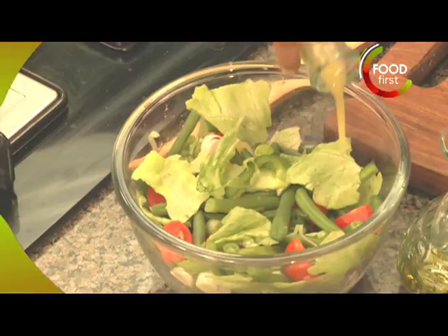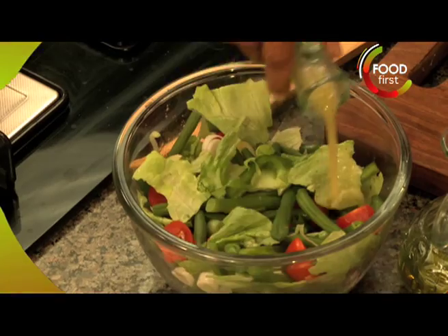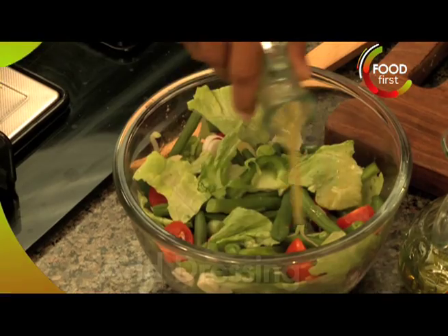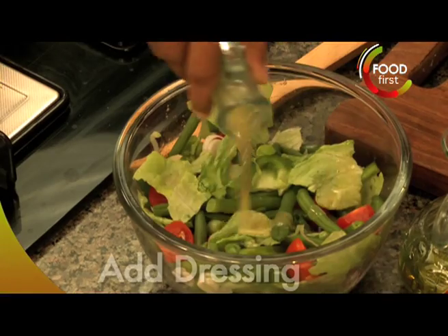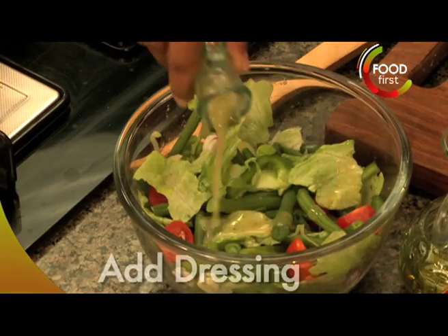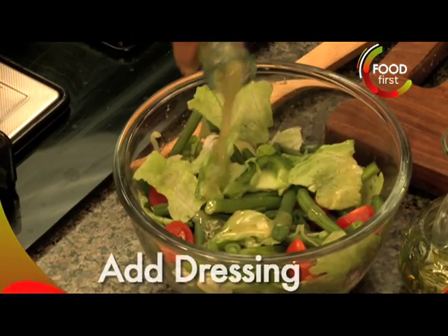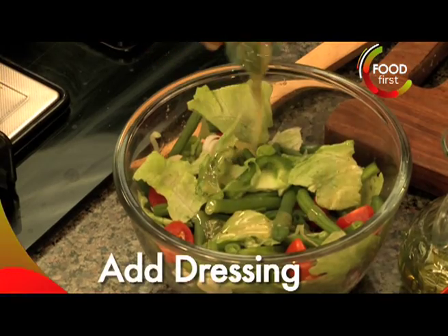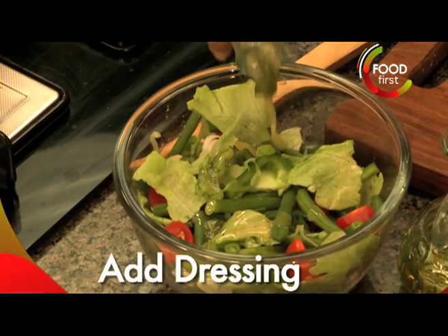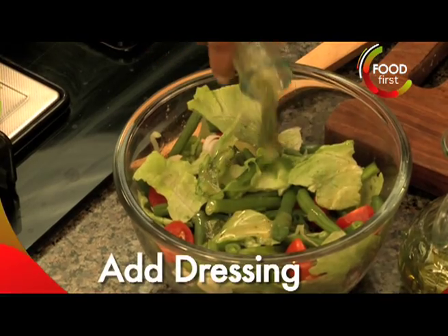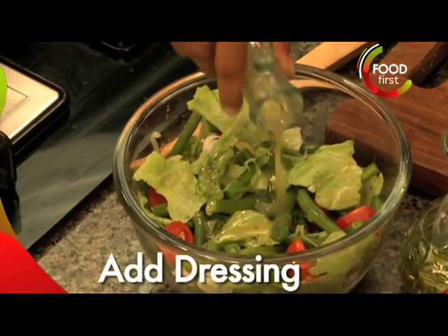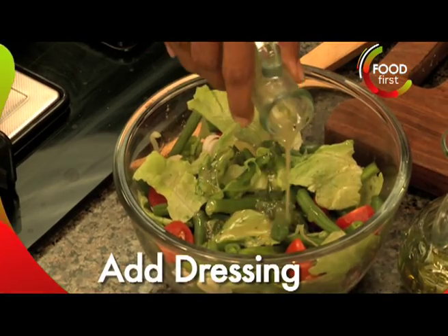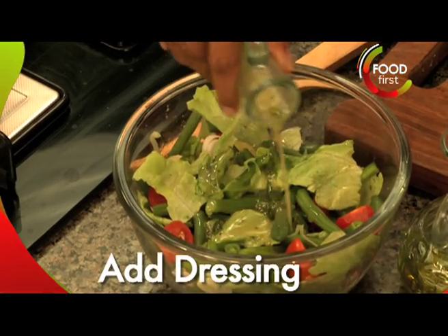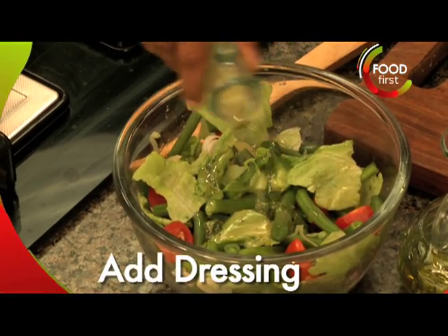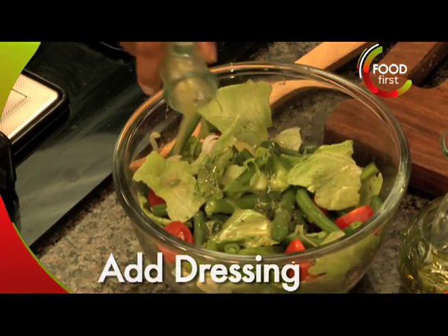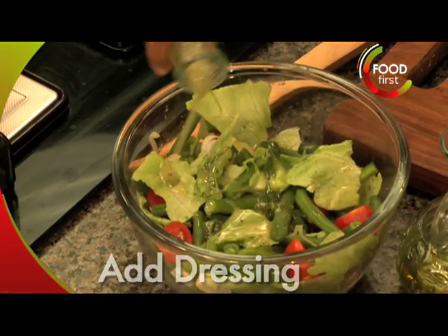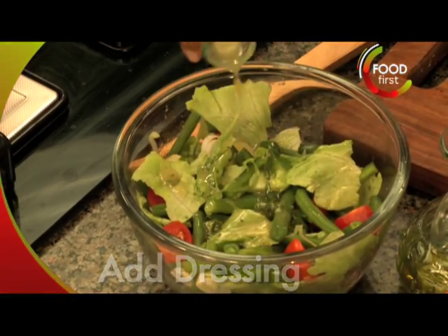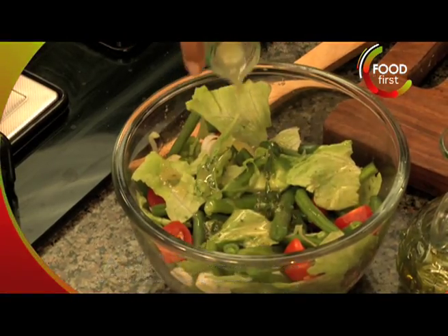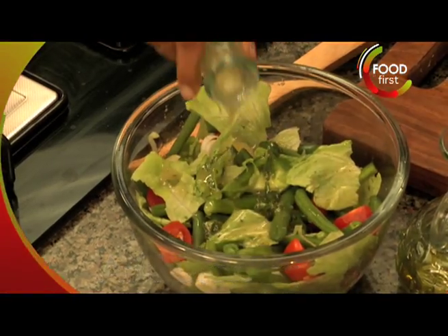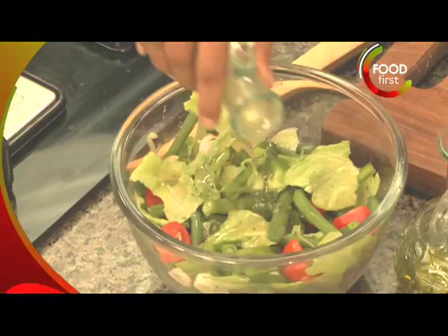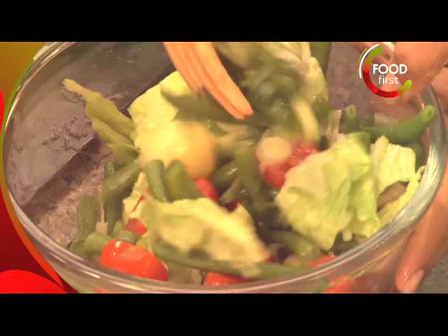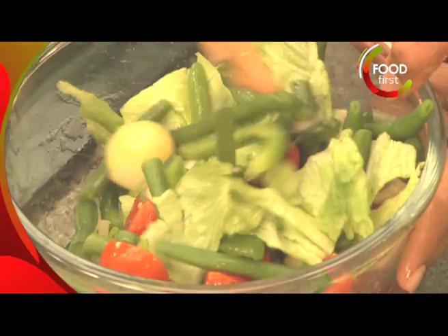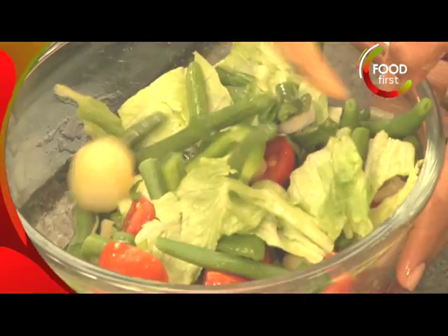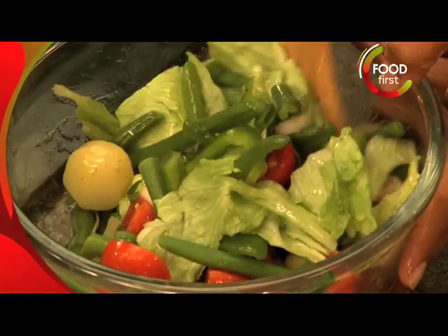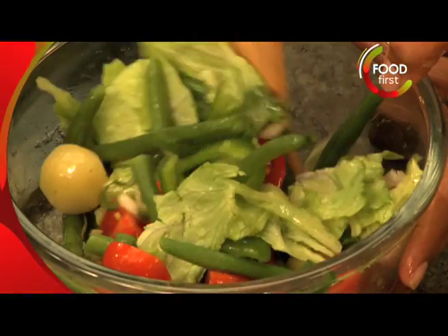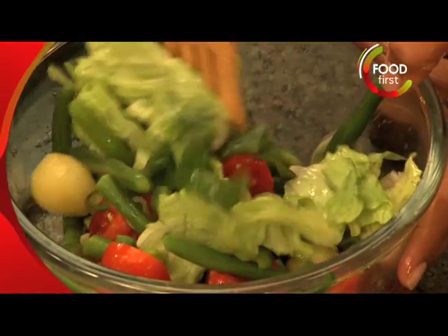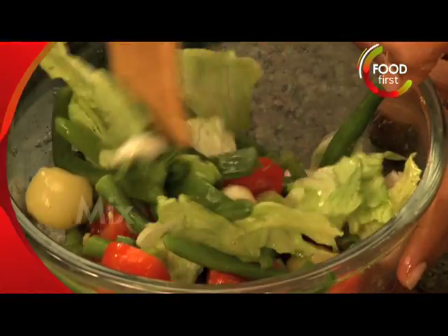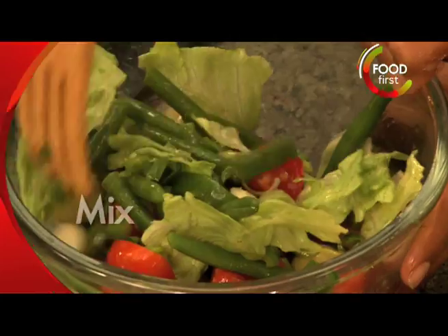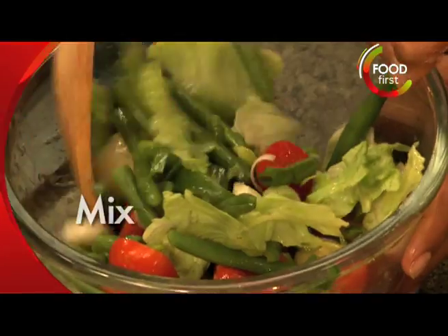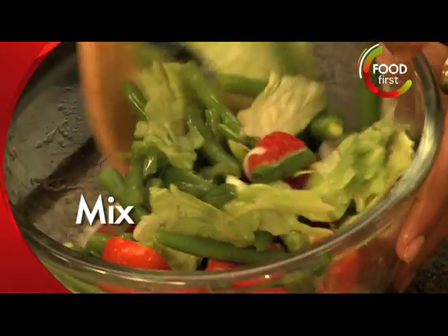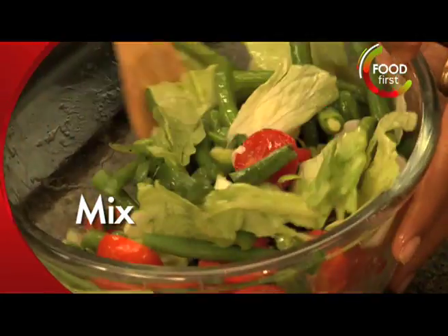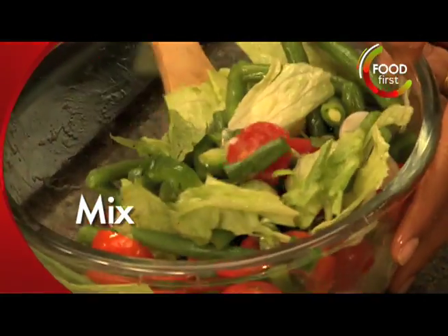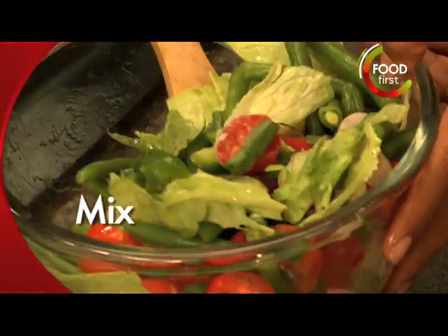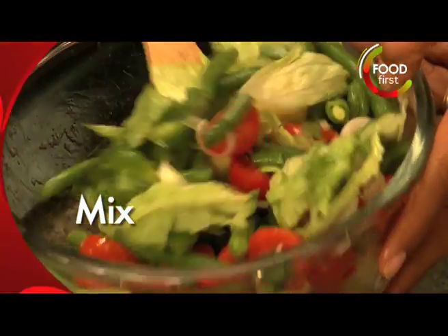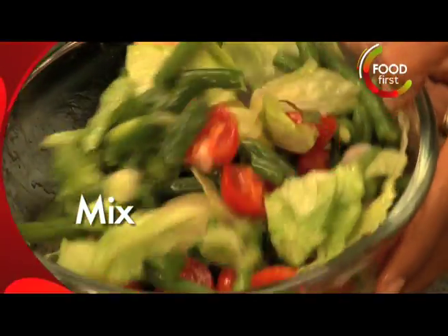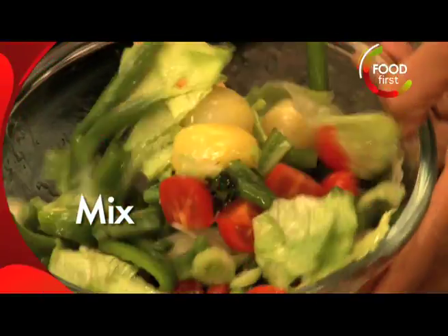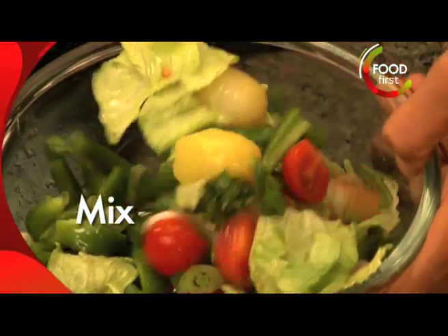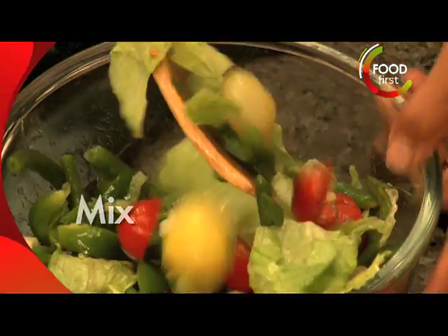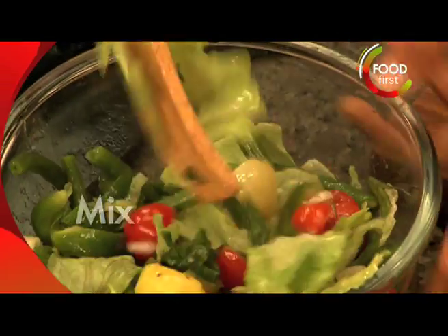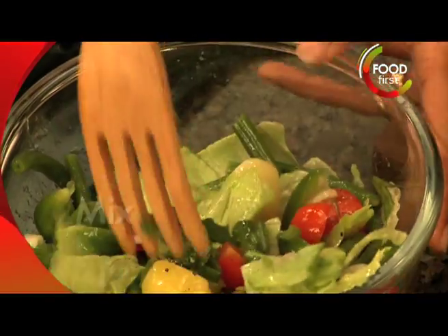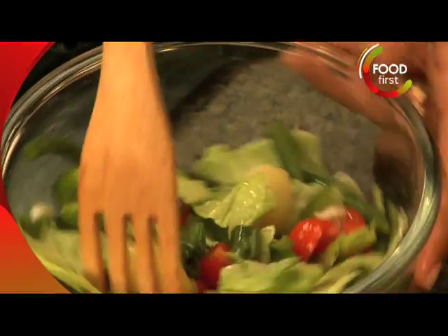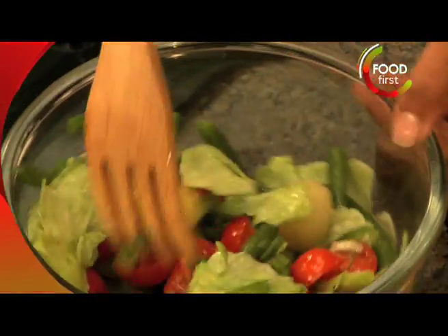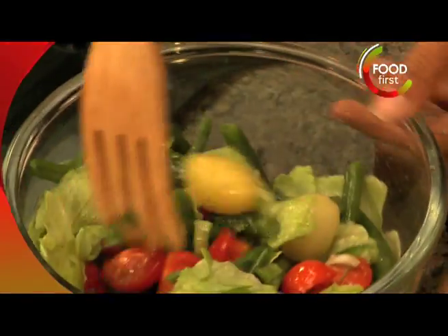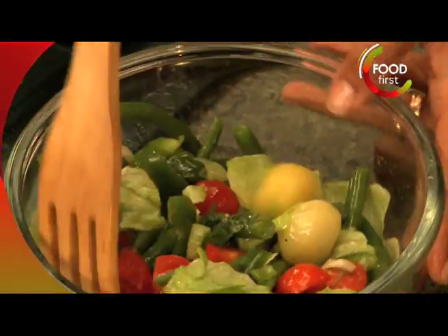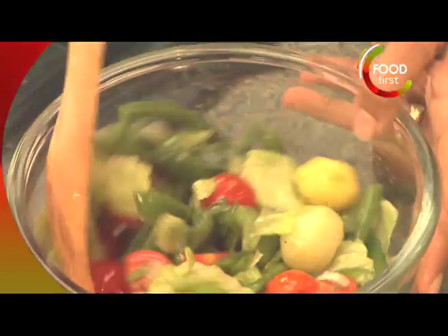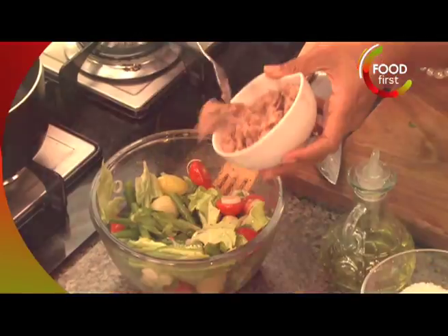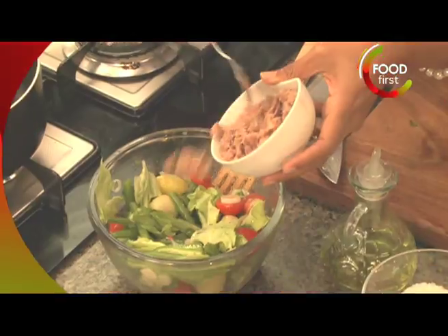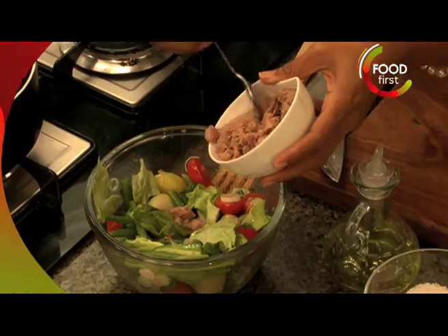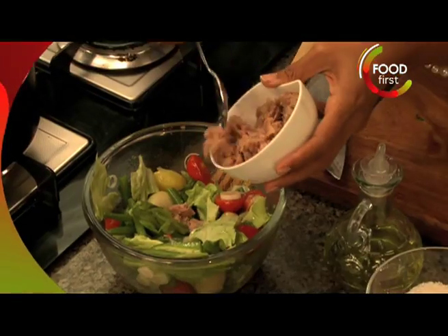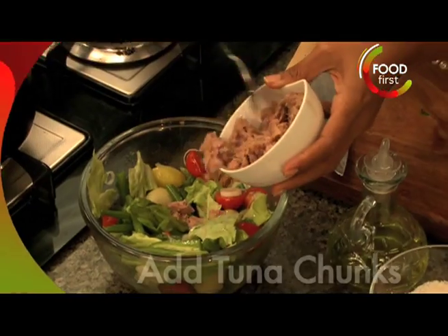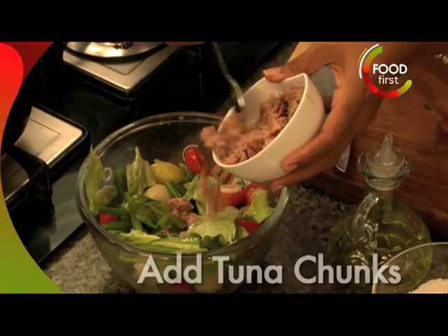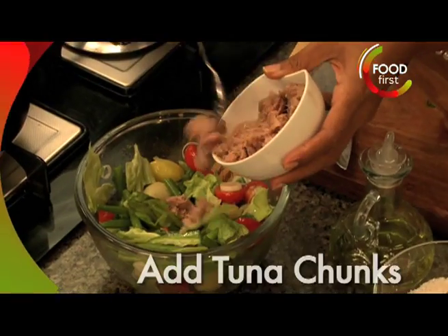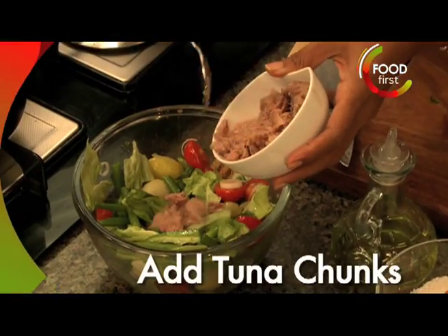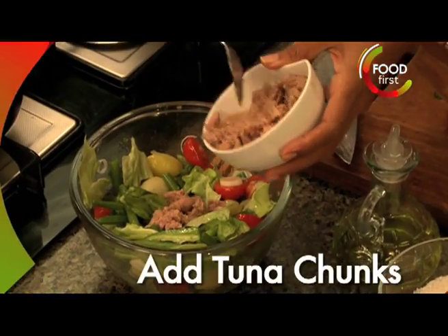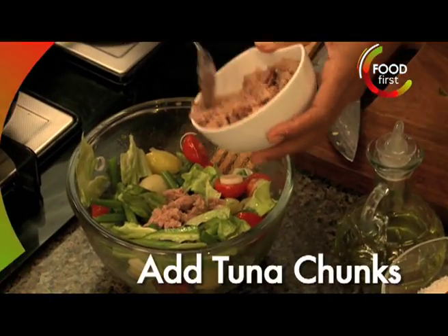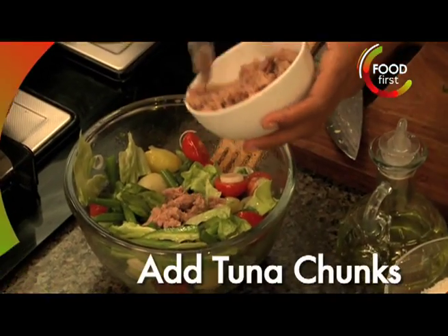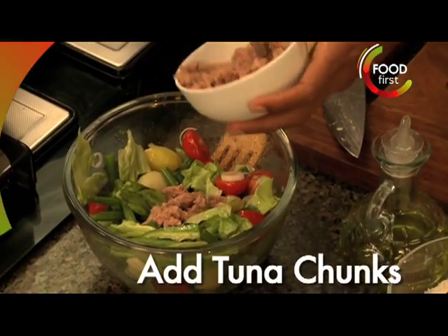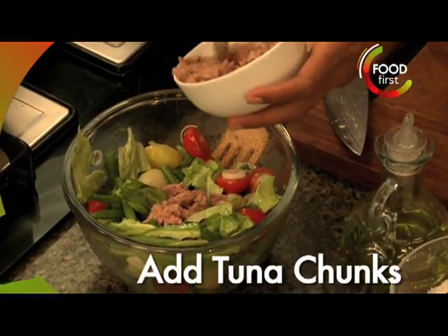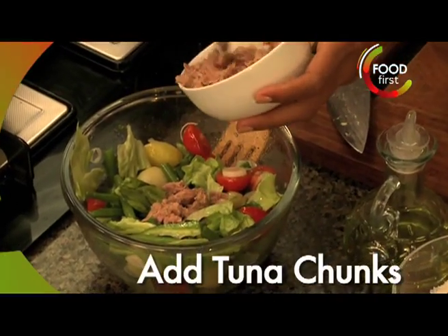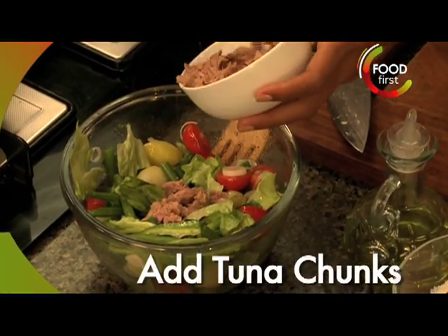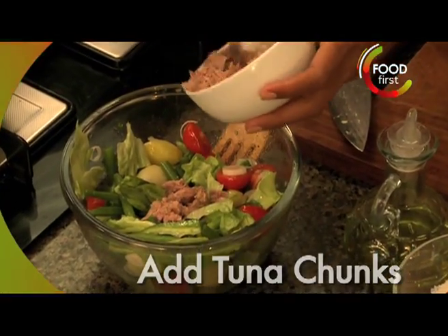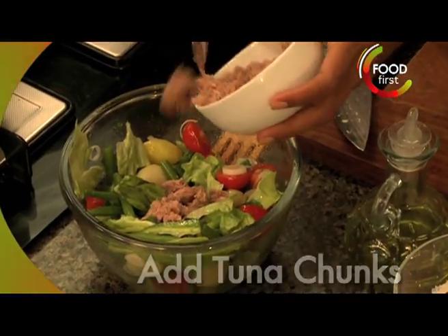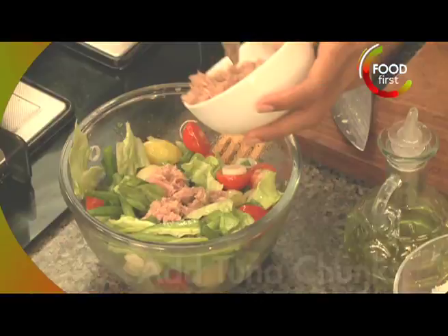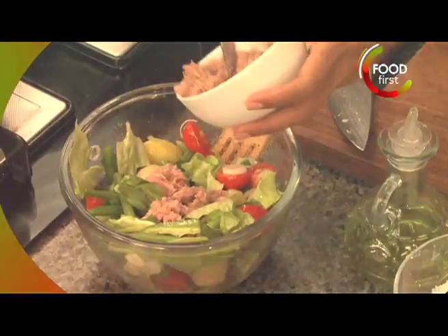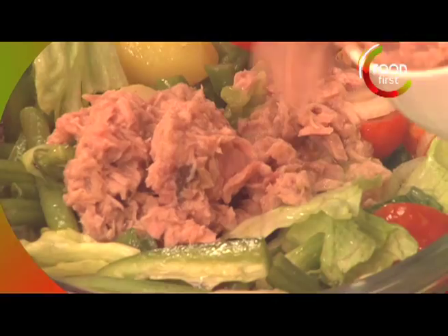A little bit of dressing first, toss it around just a little bit and of course some nice tuna.